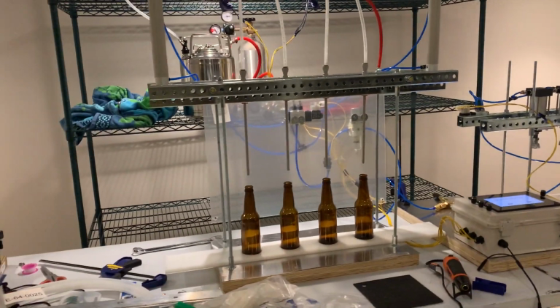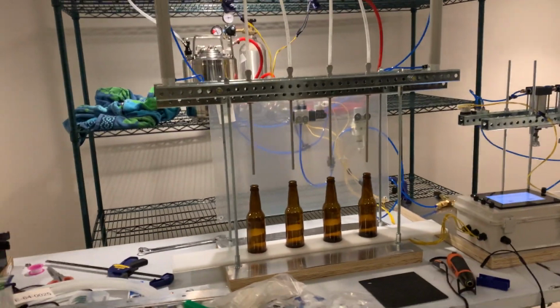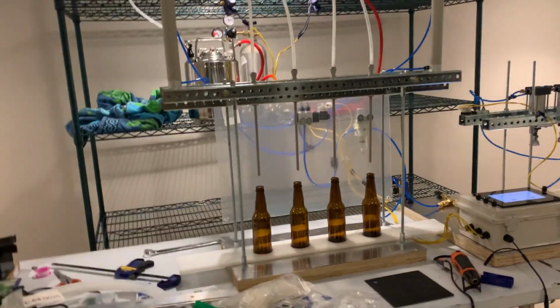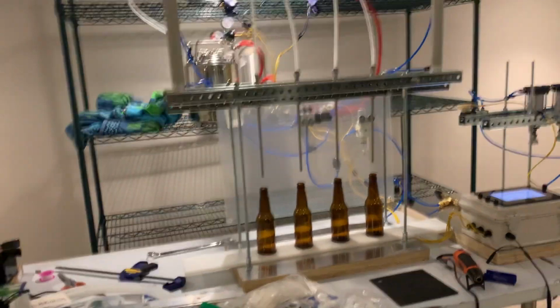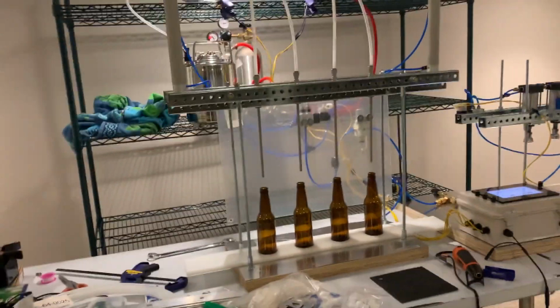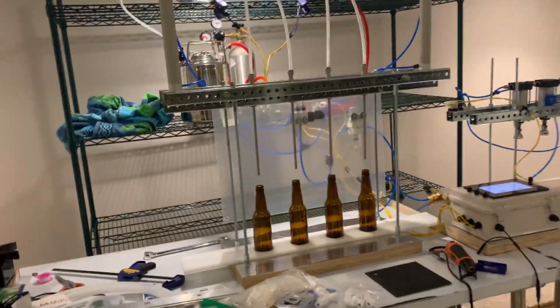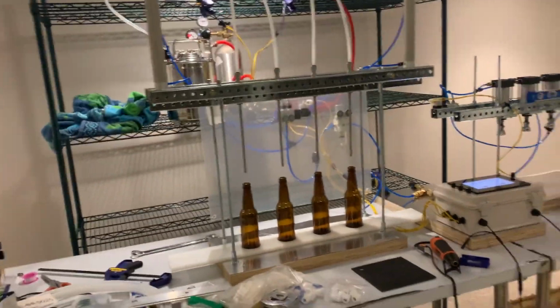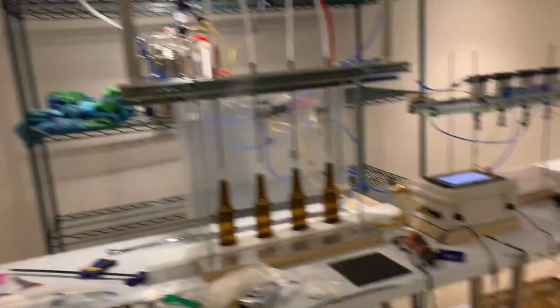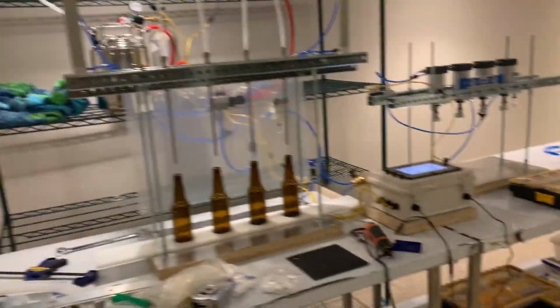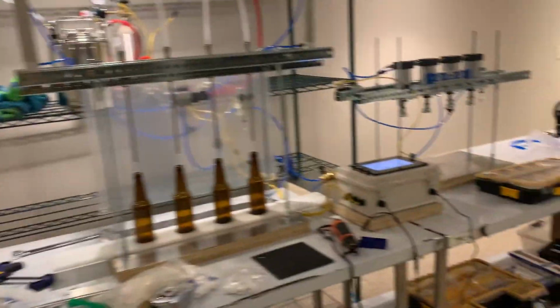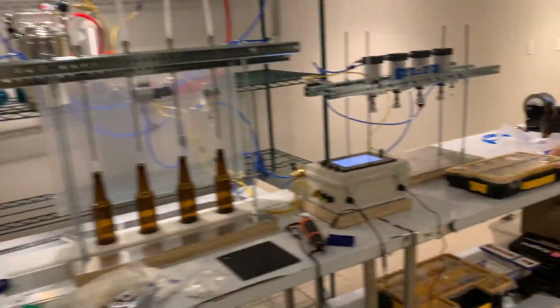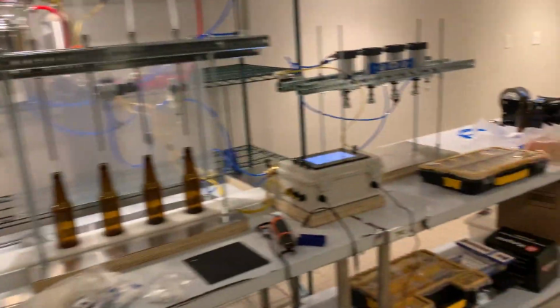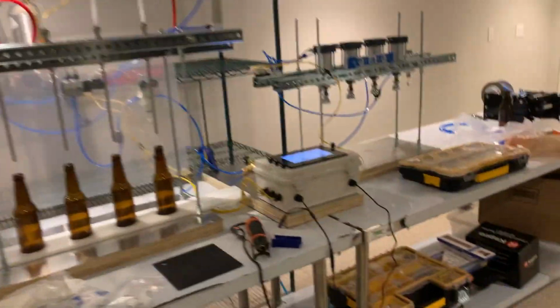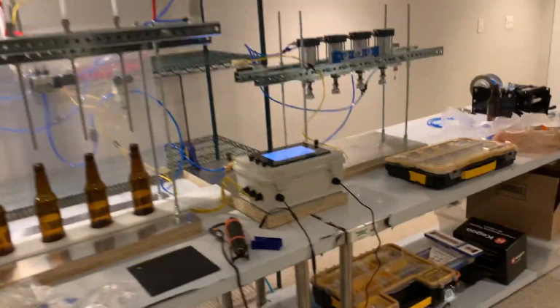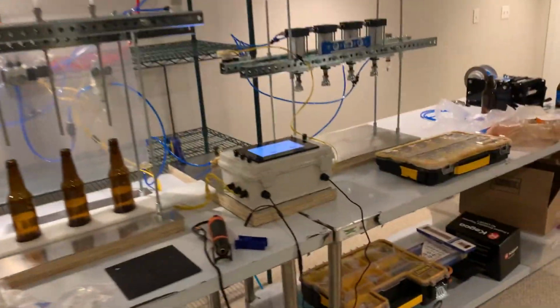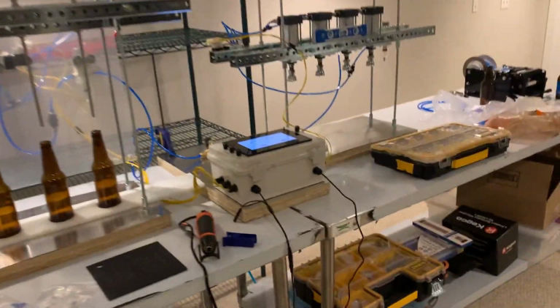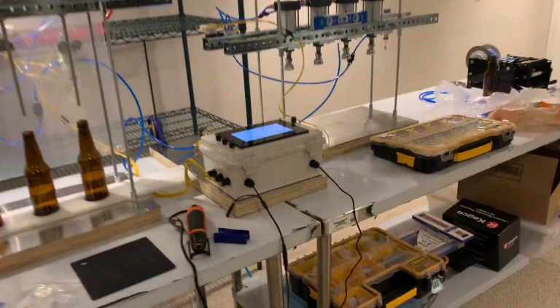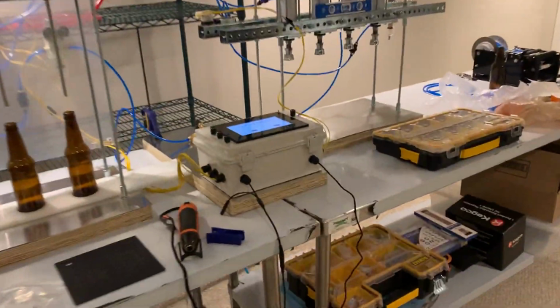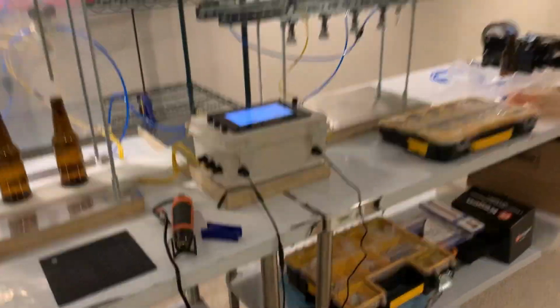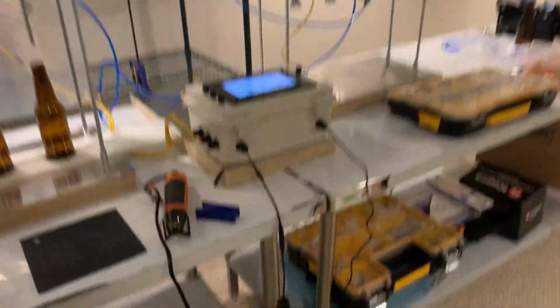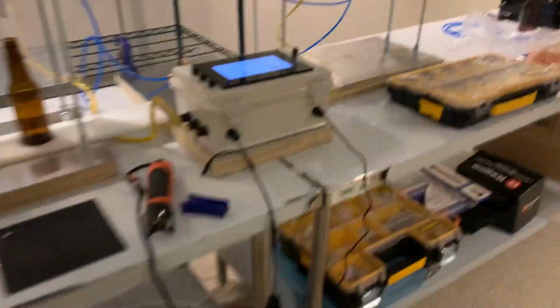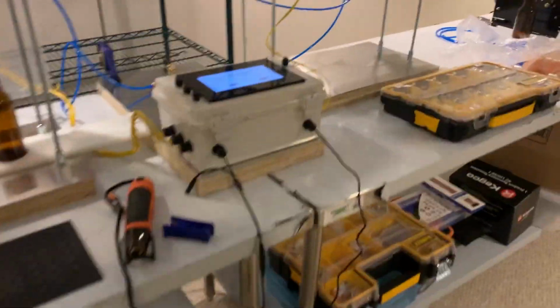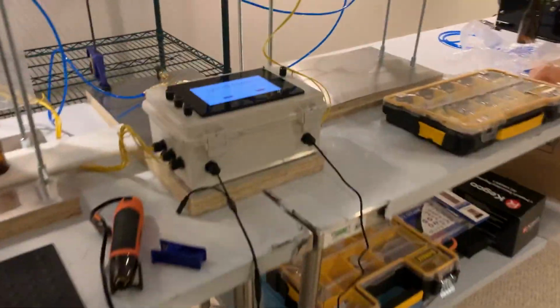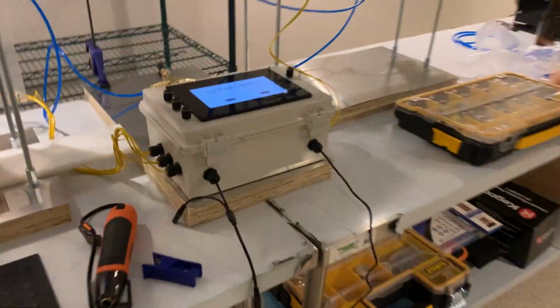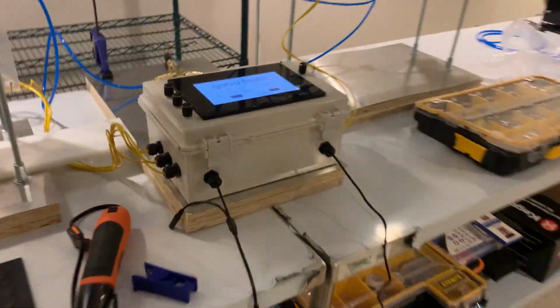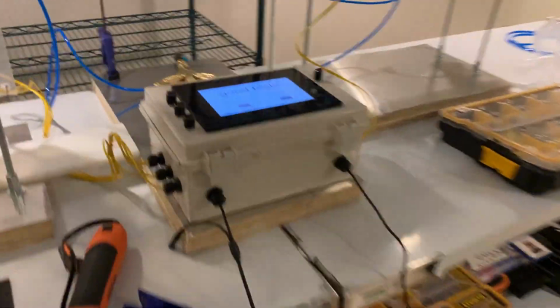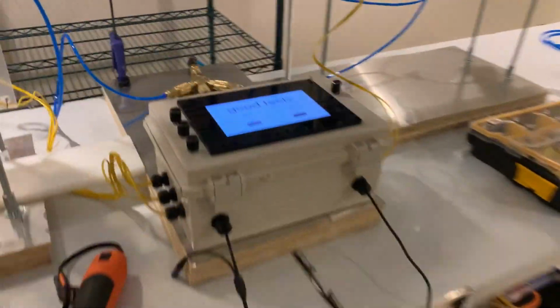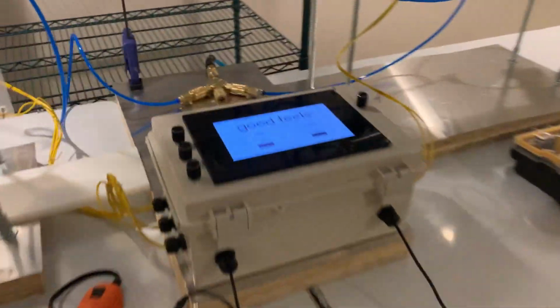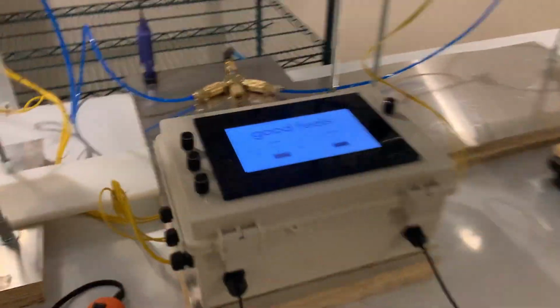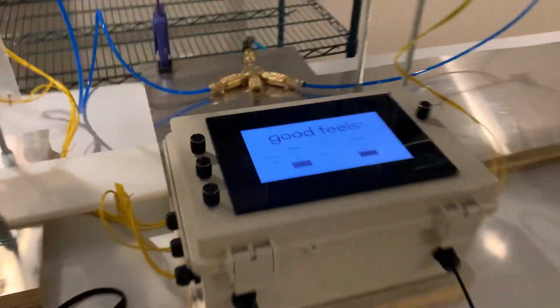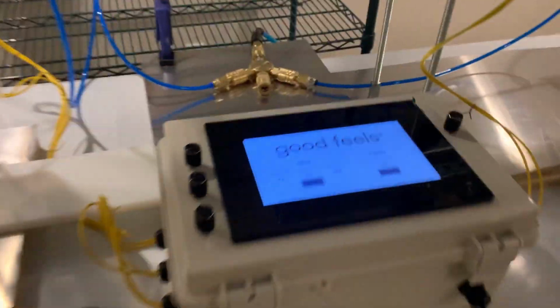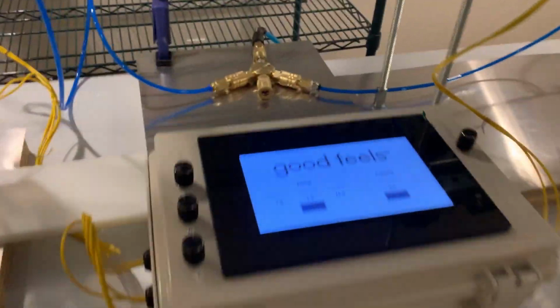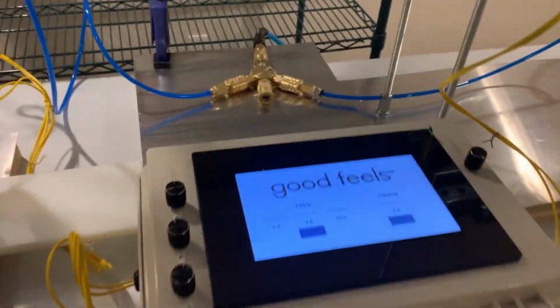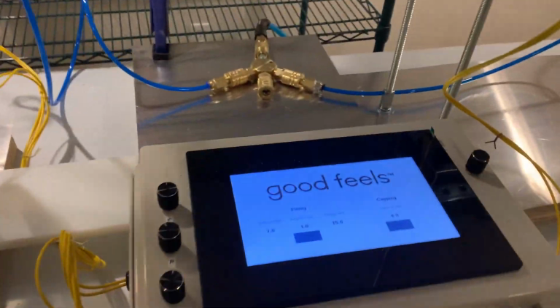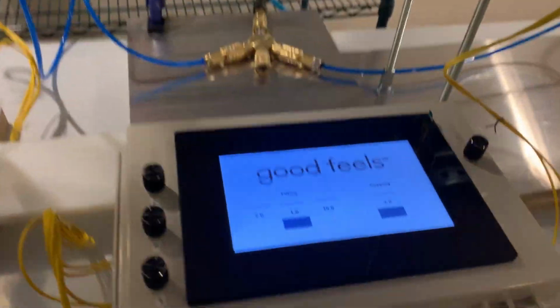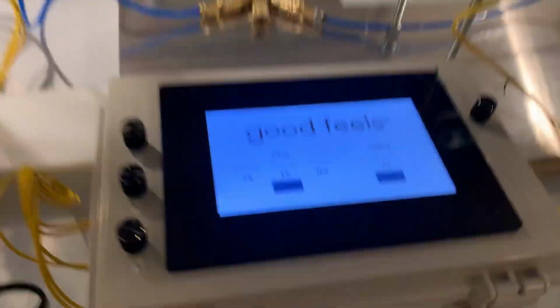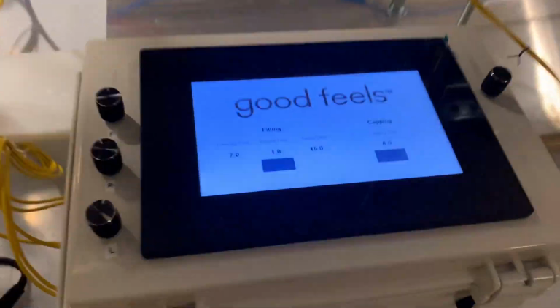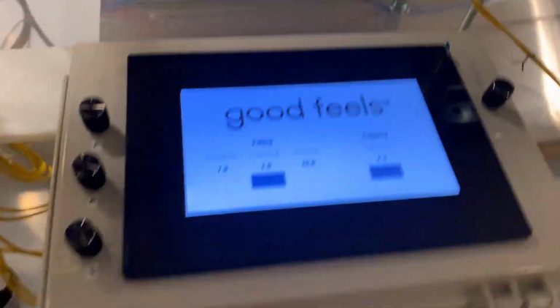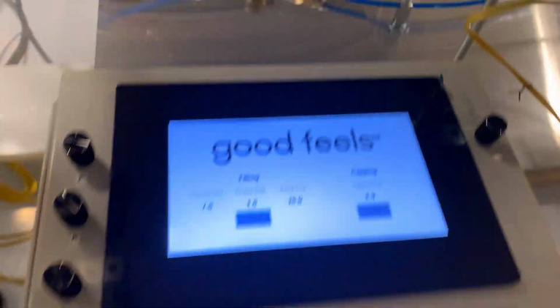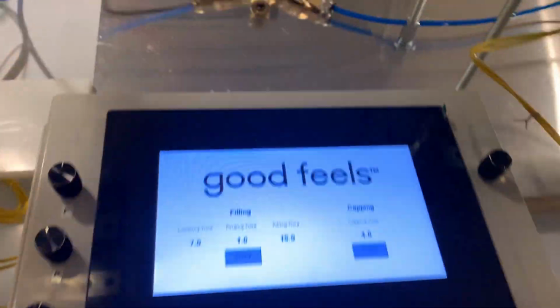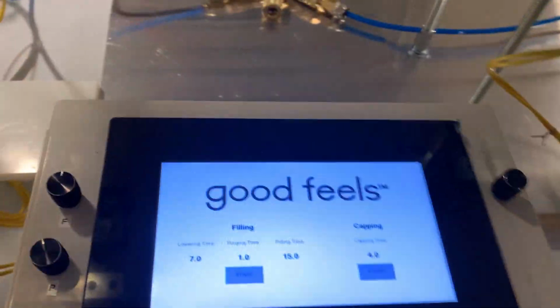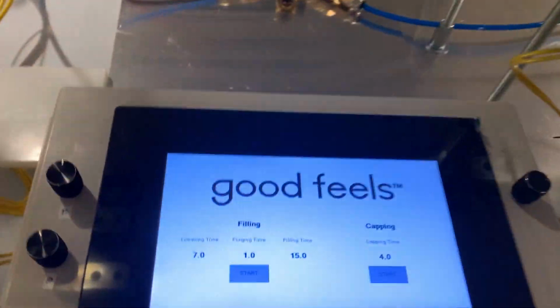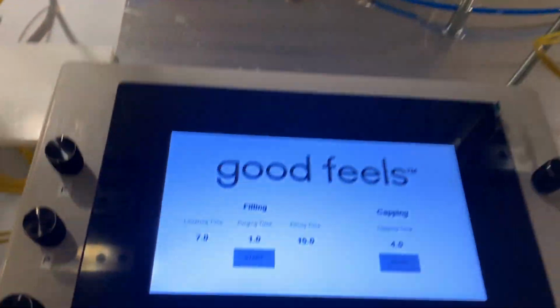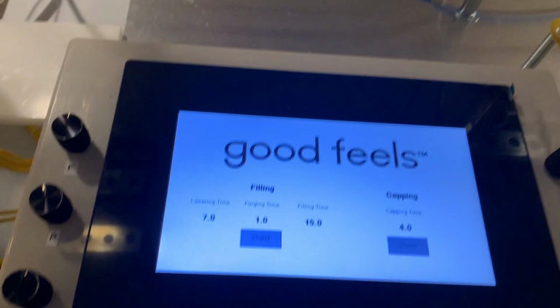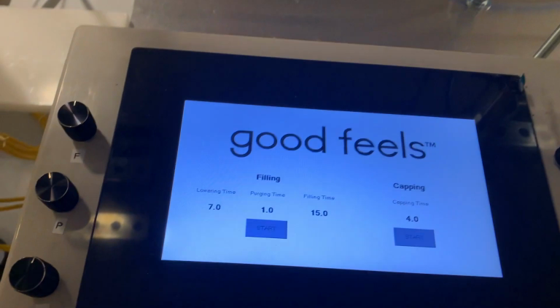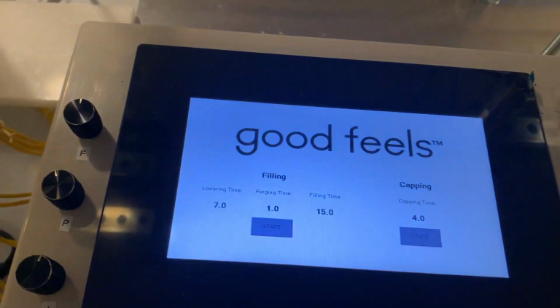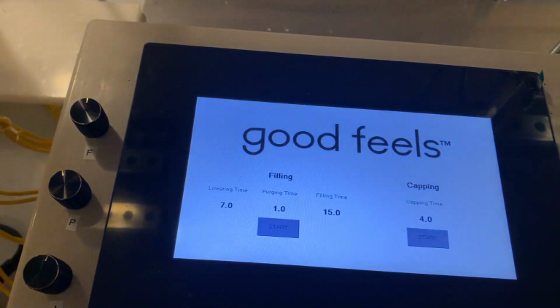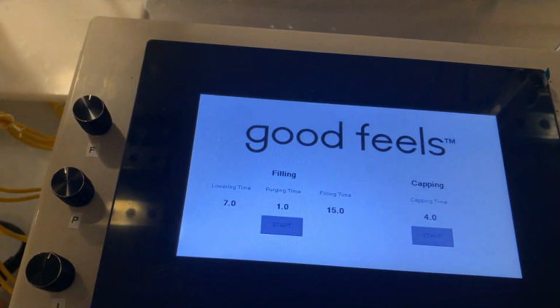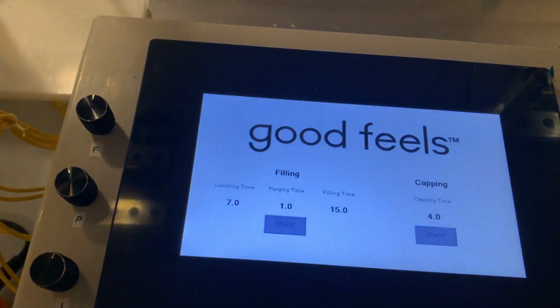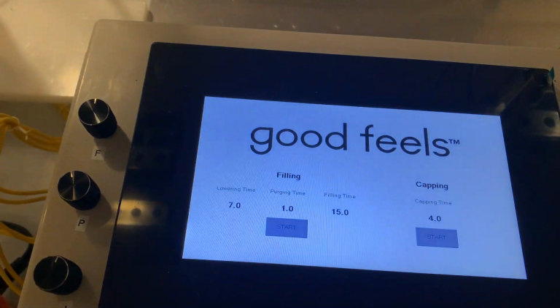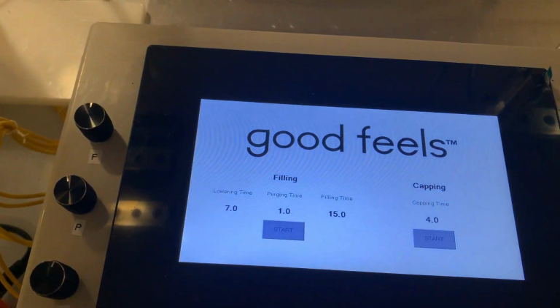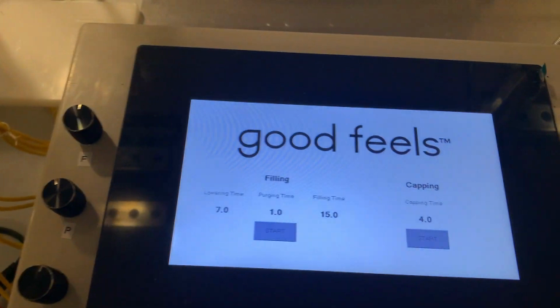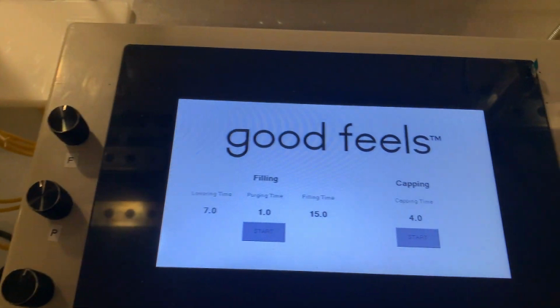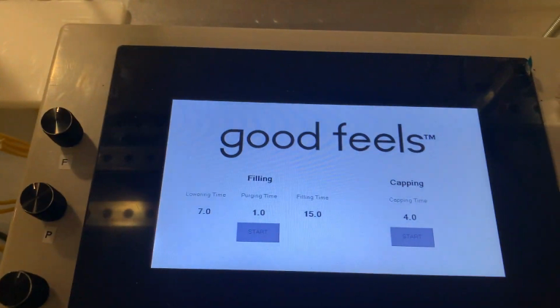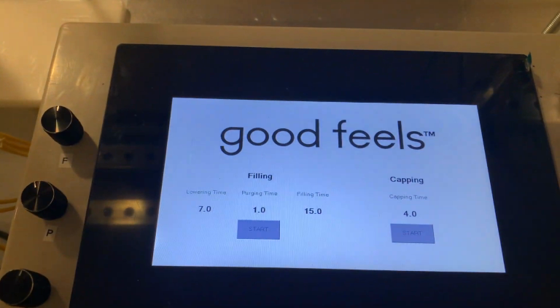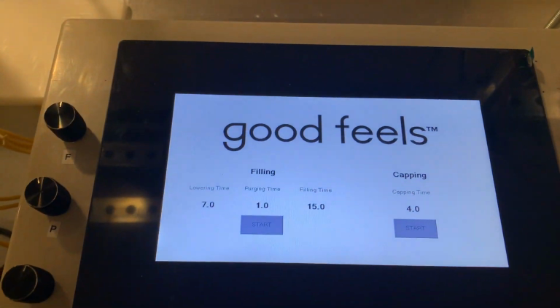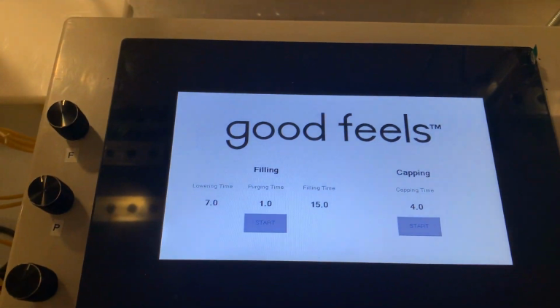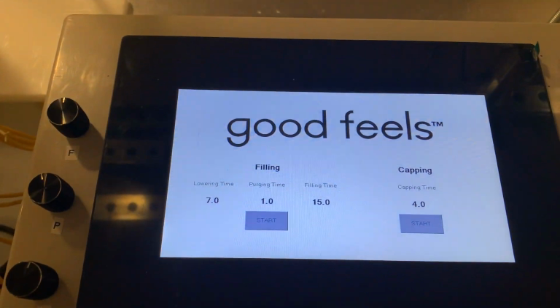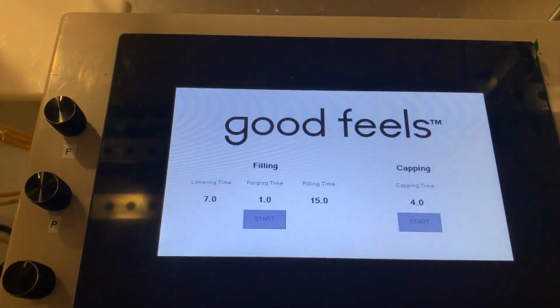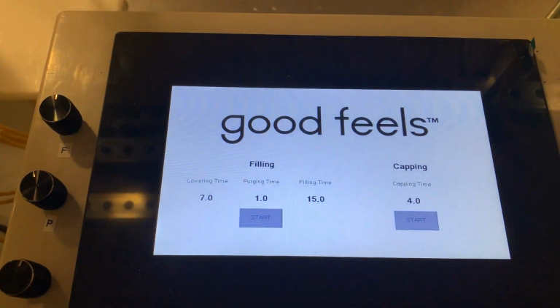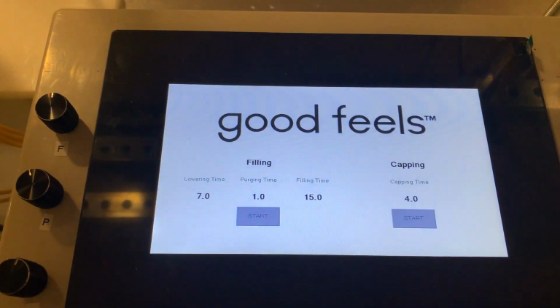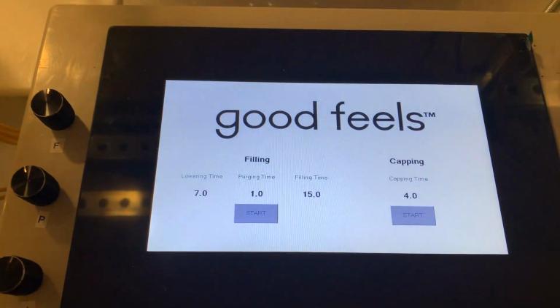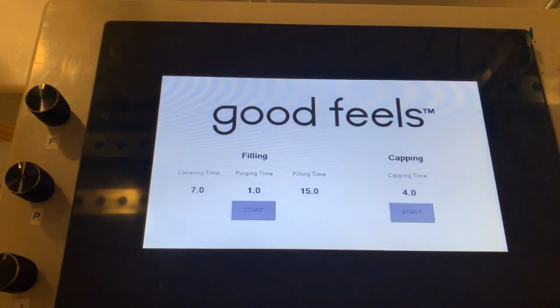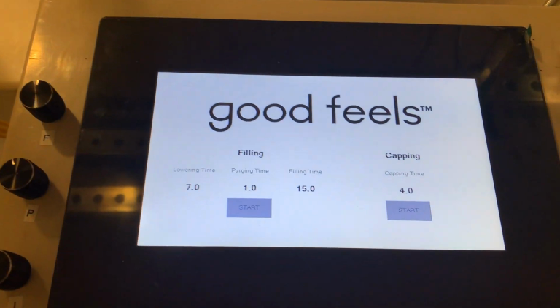Quick test of the machine. Here's the interface I built for it. This is the company name: GoodFeels.